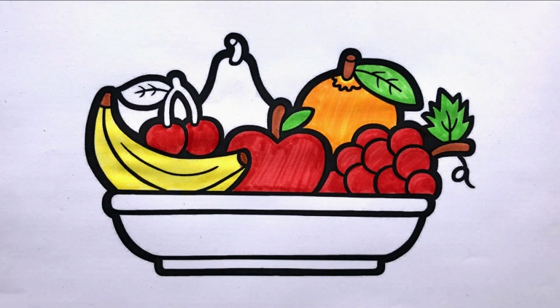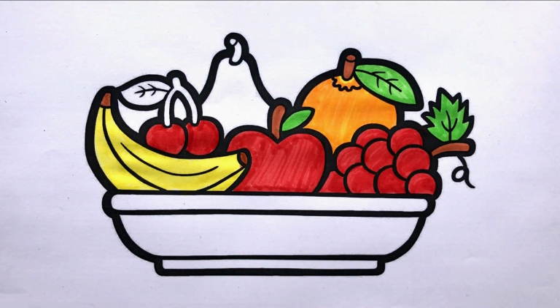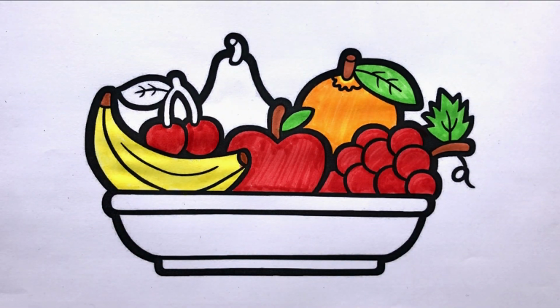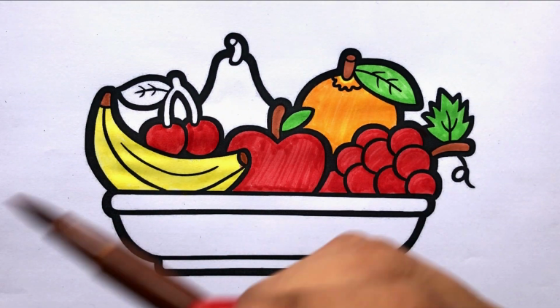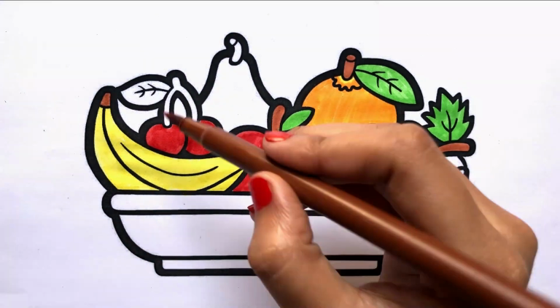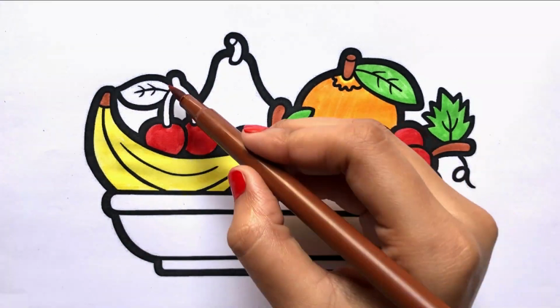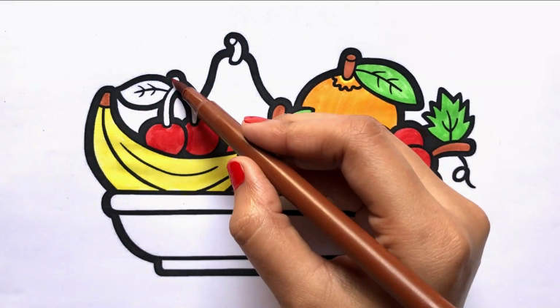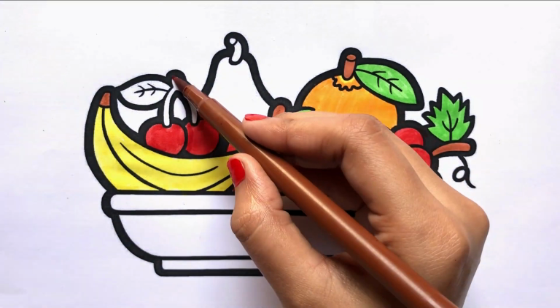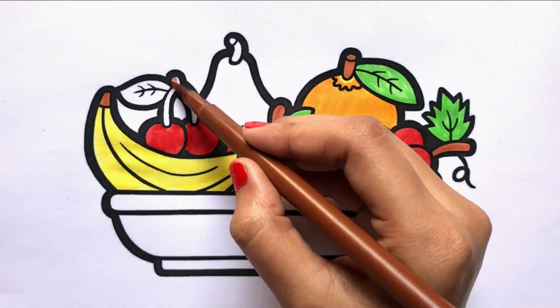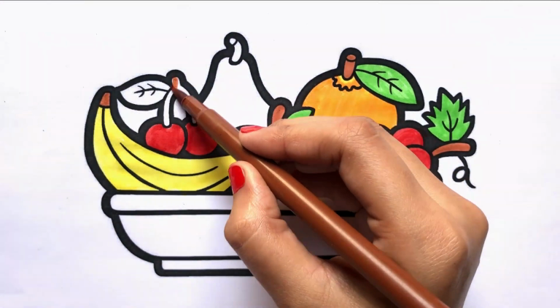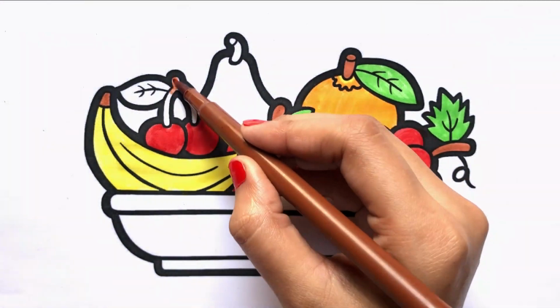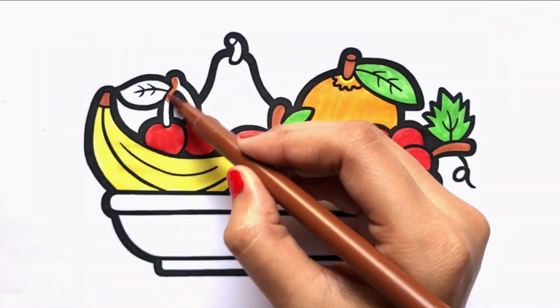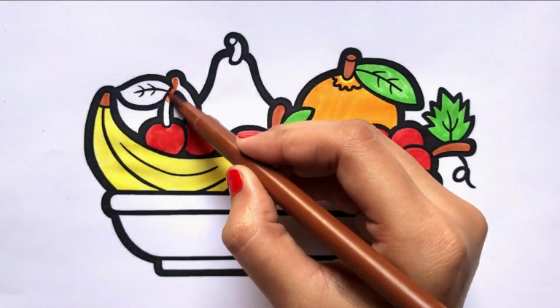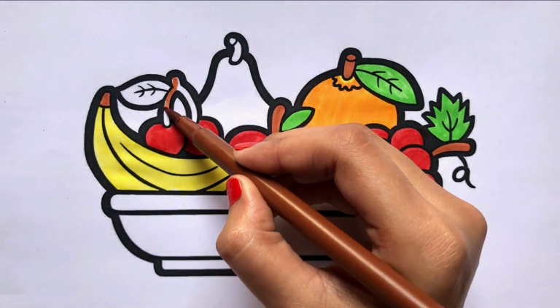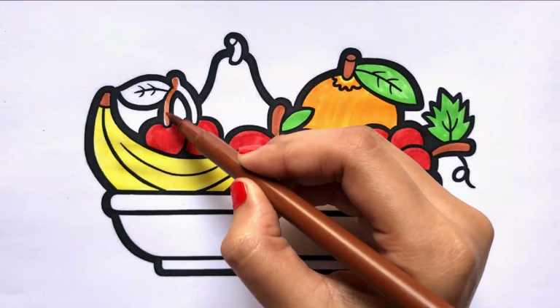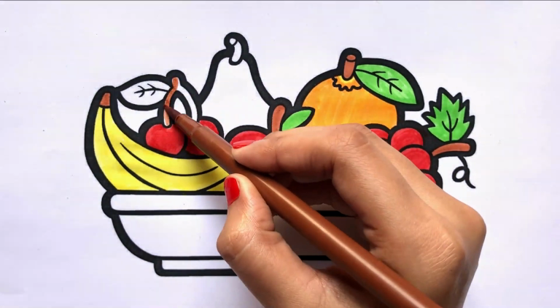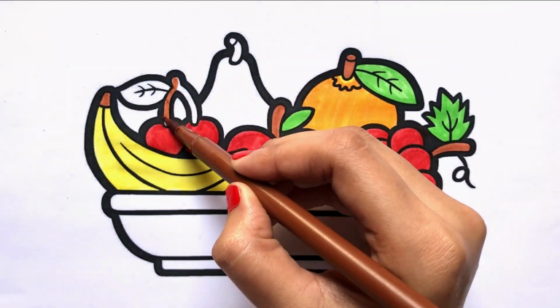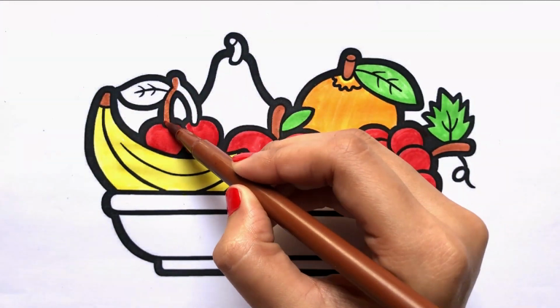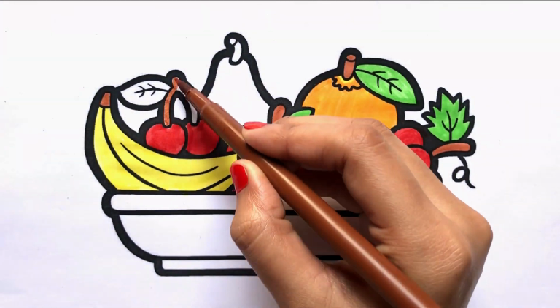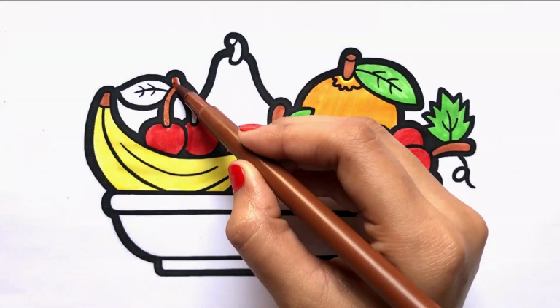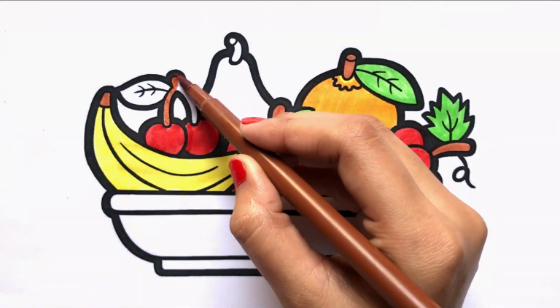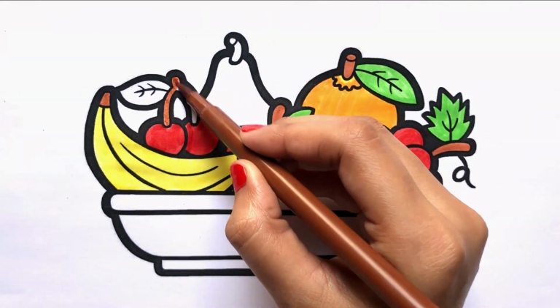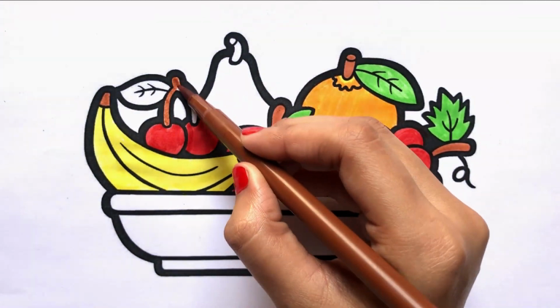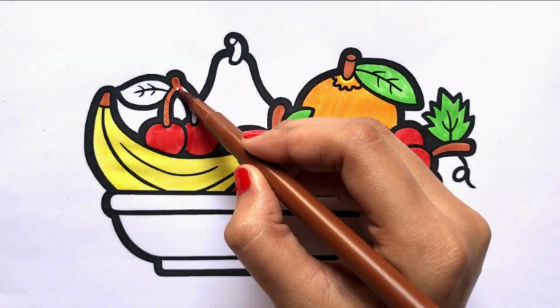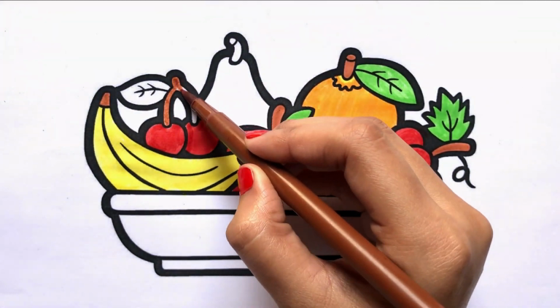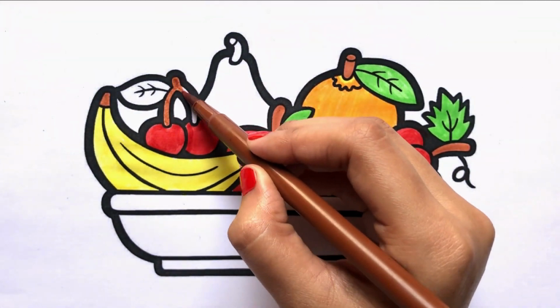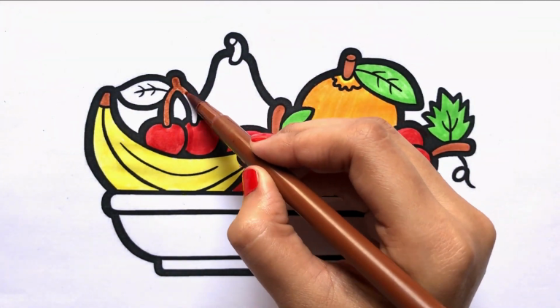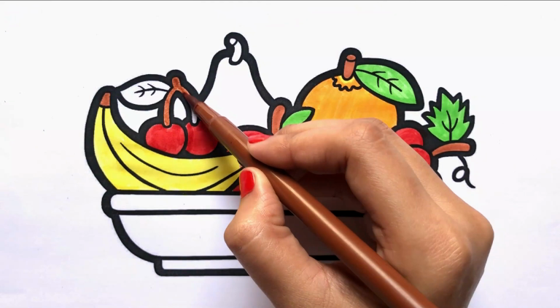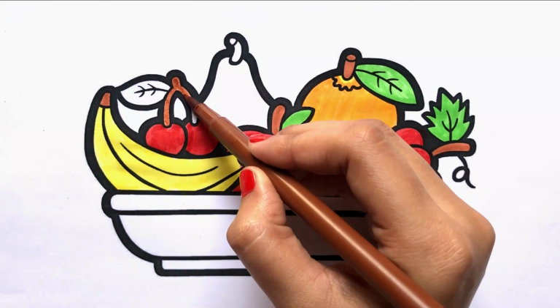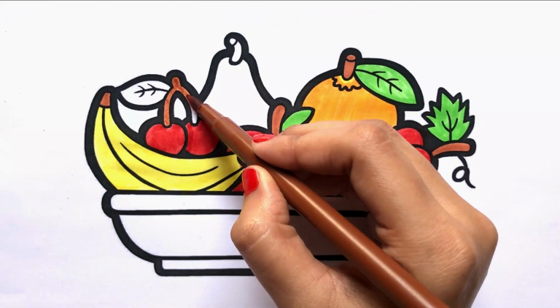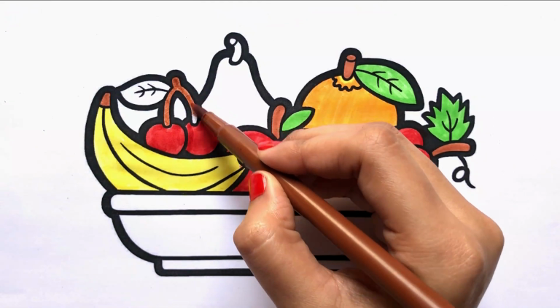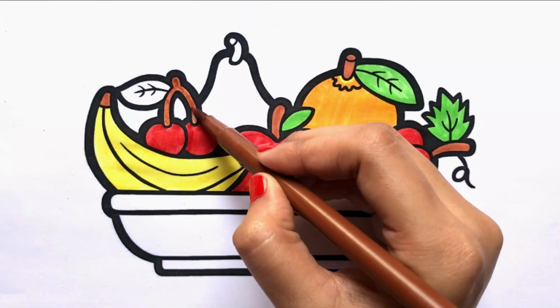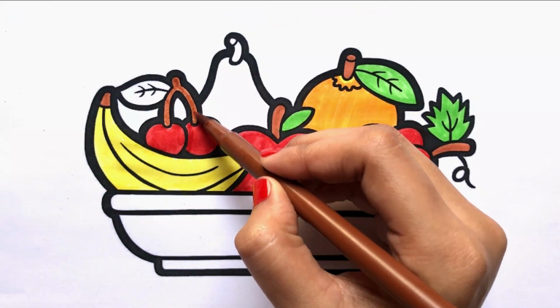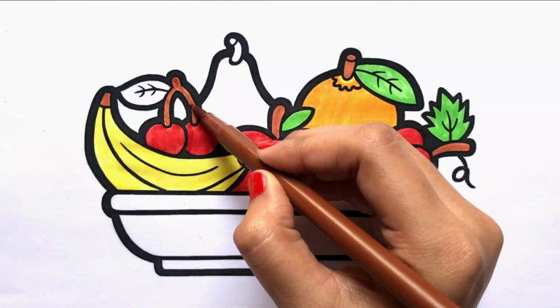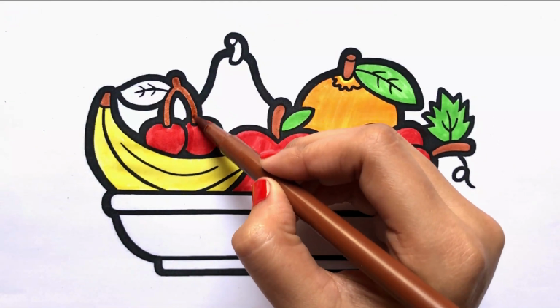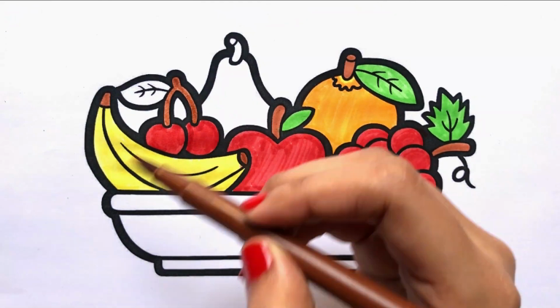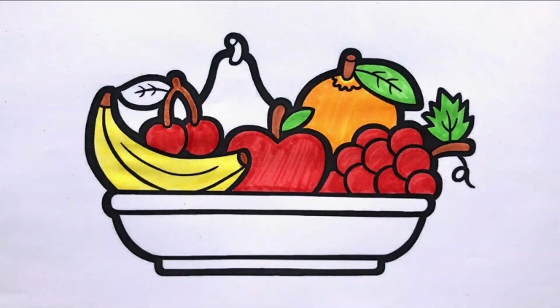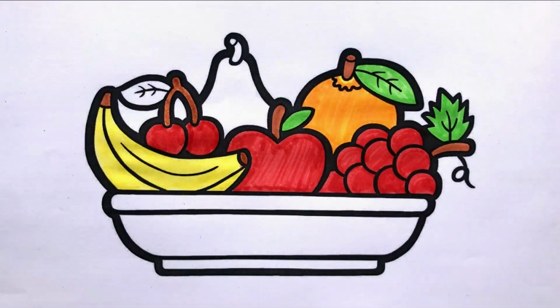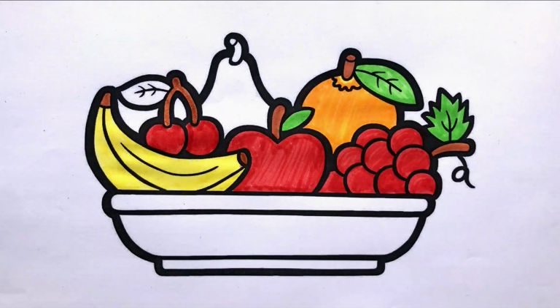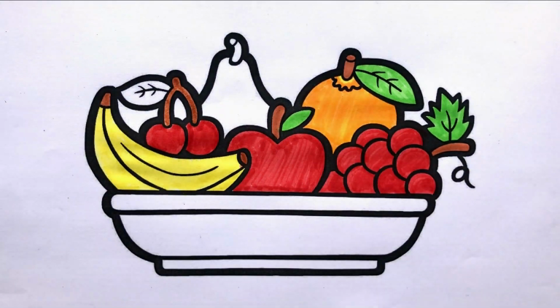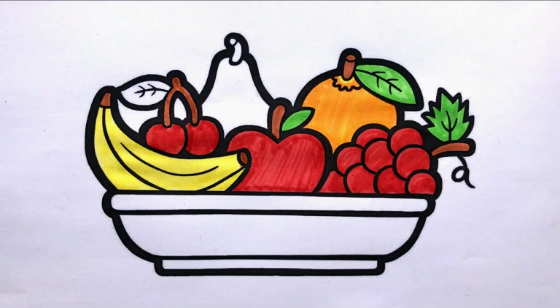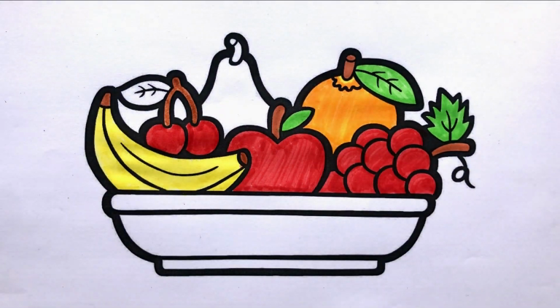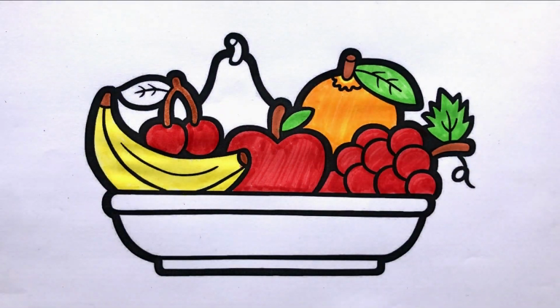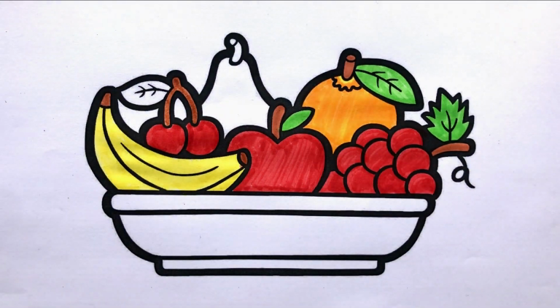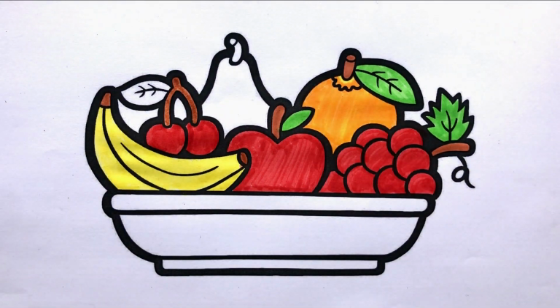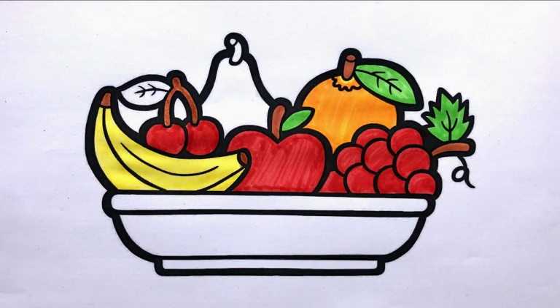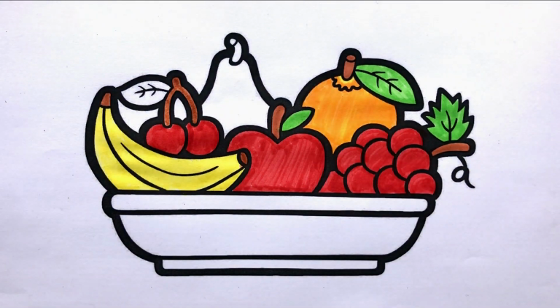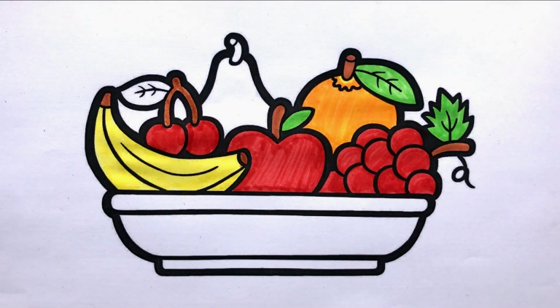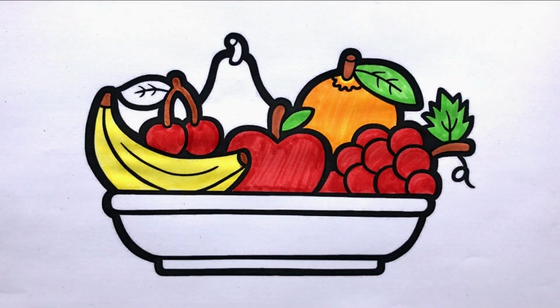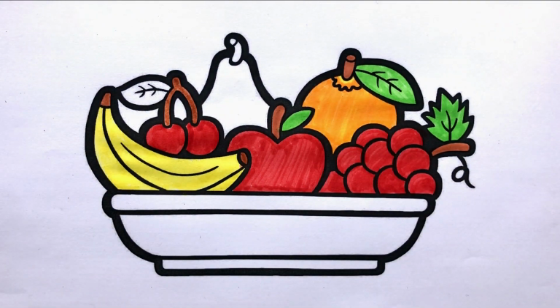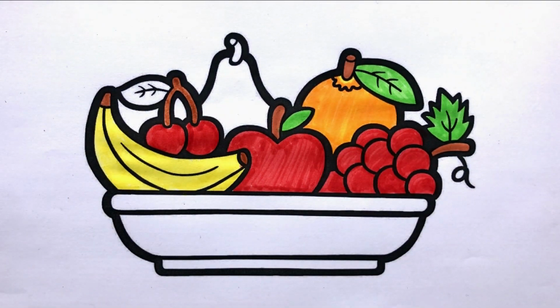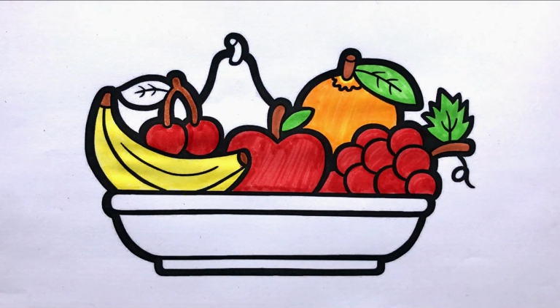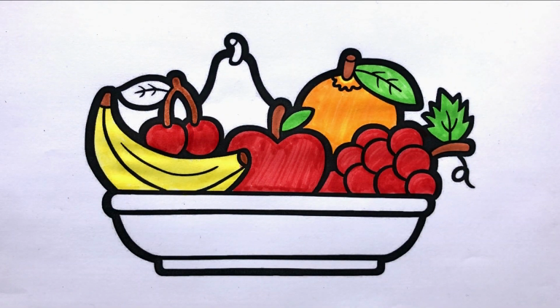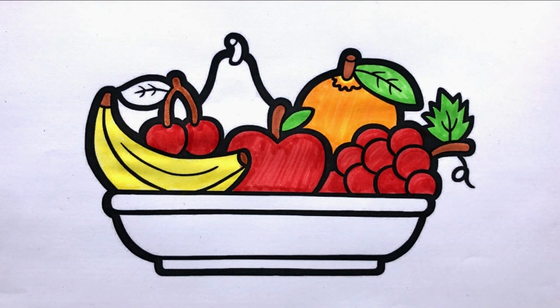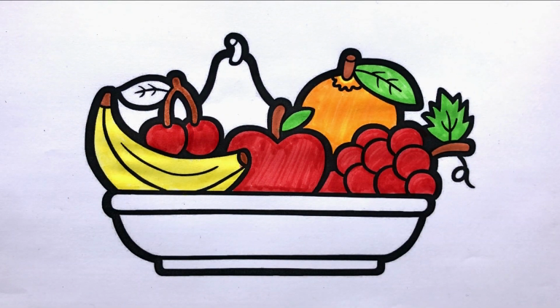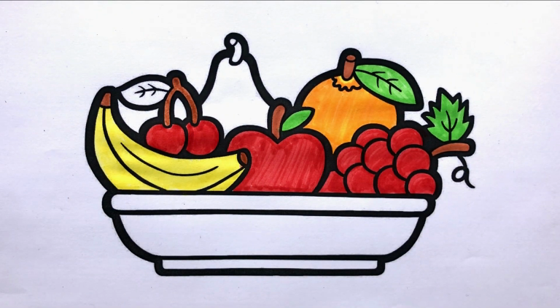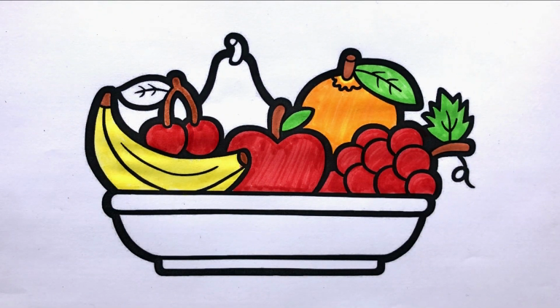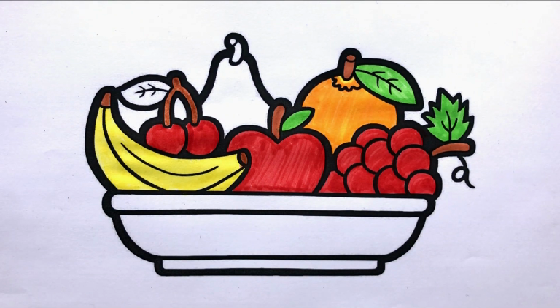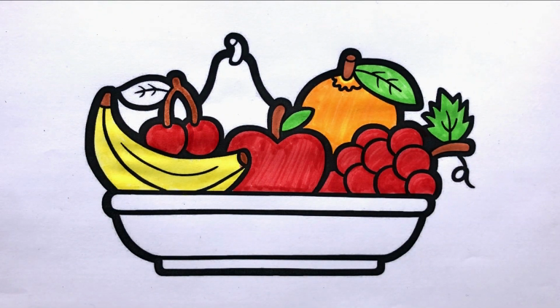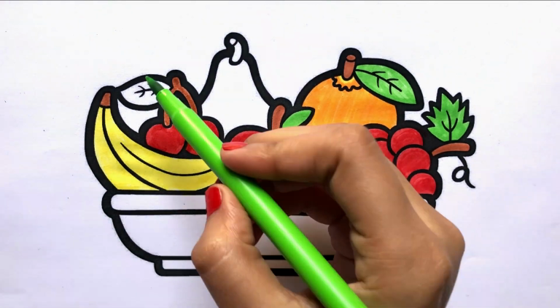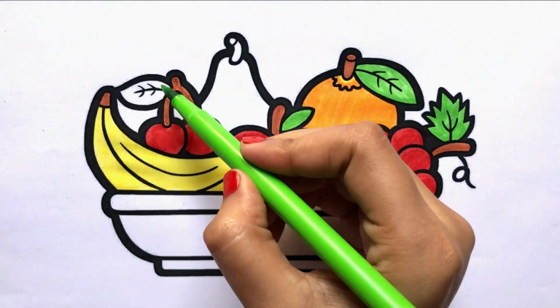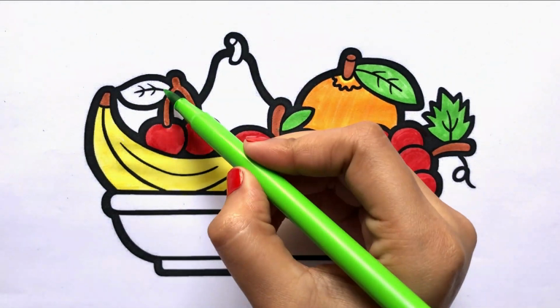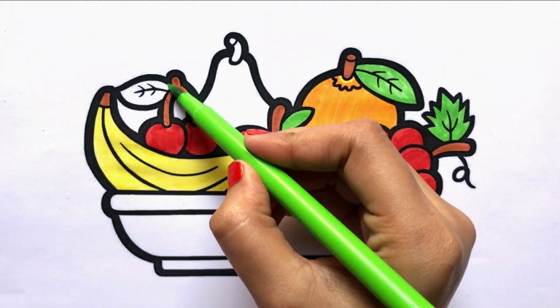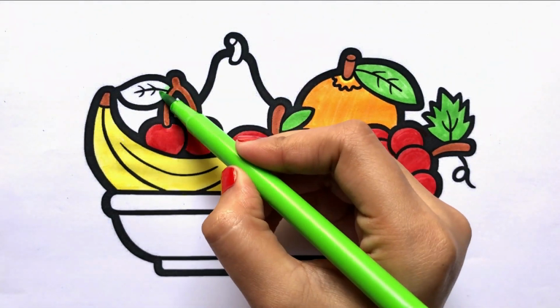Brown. I am colouring the cherry. Green.